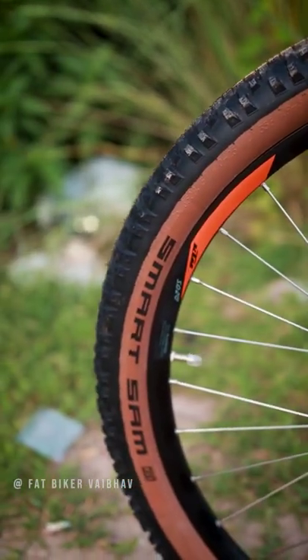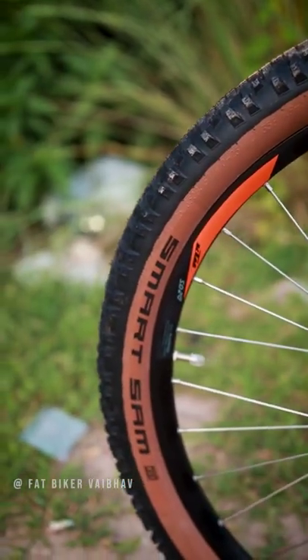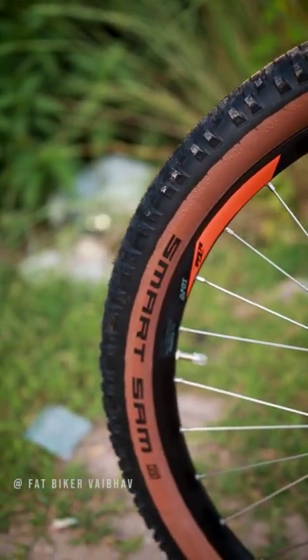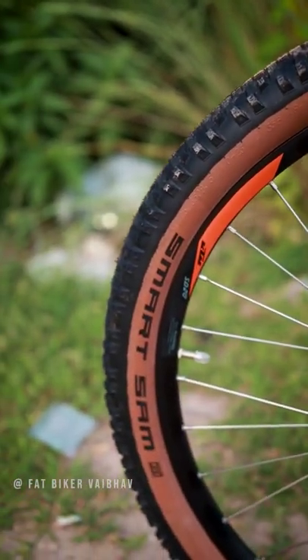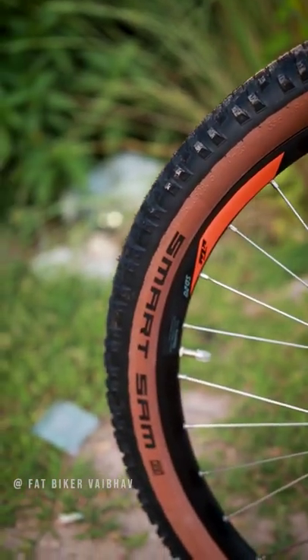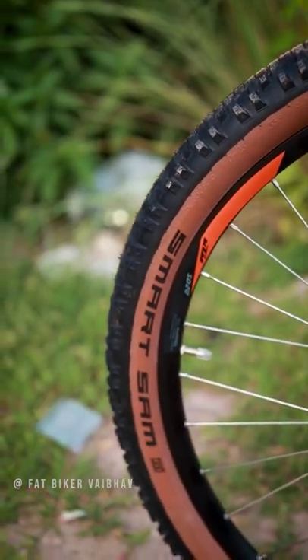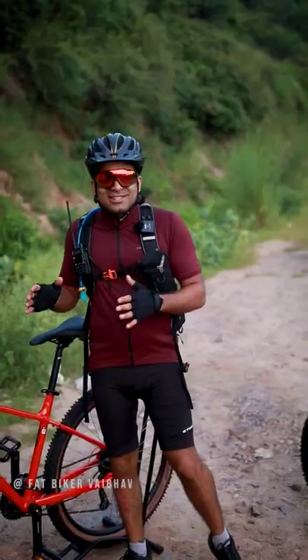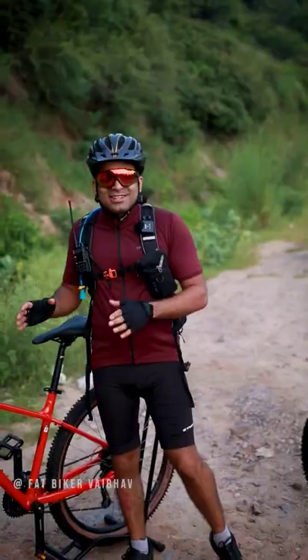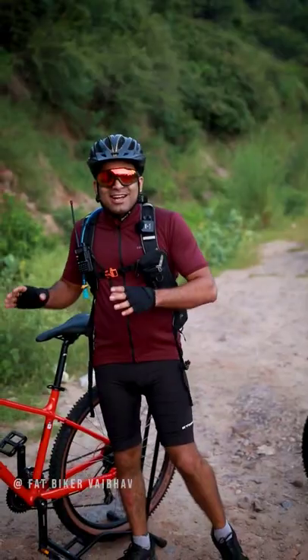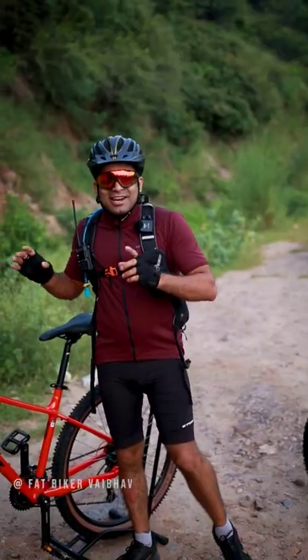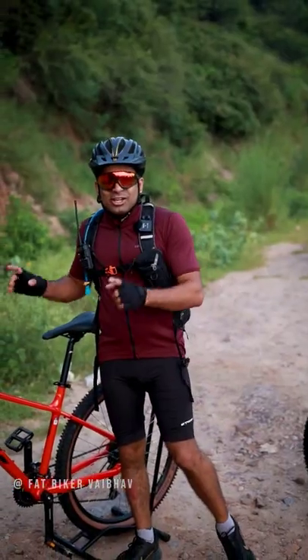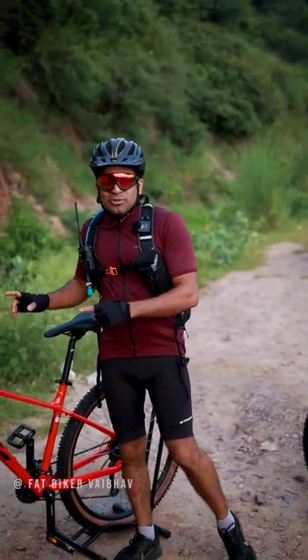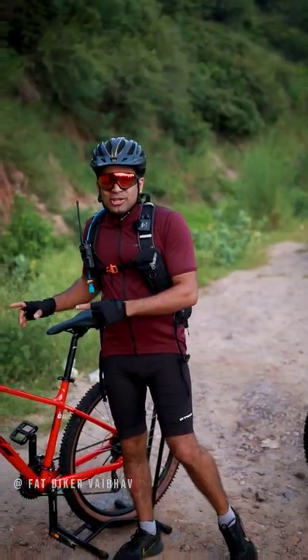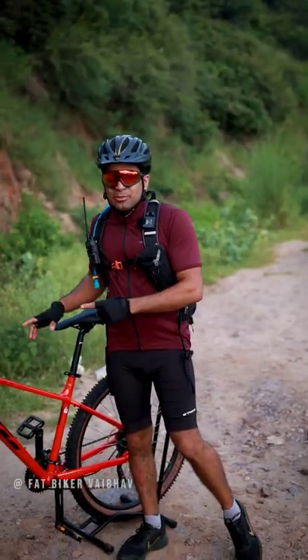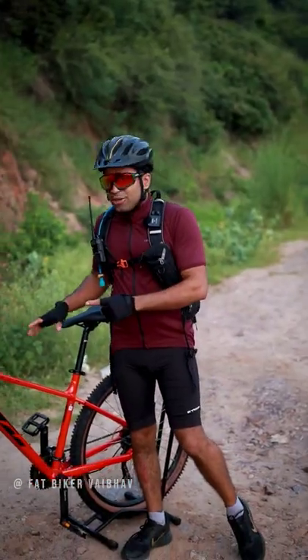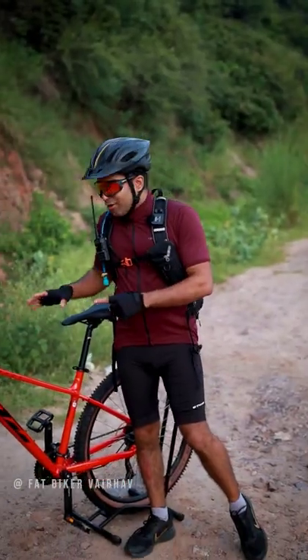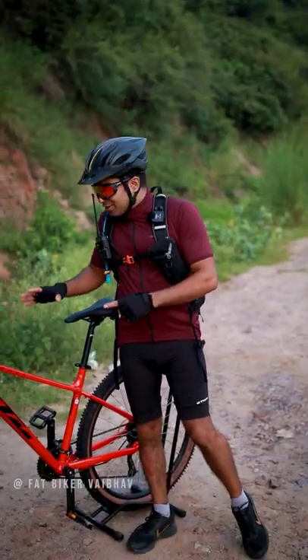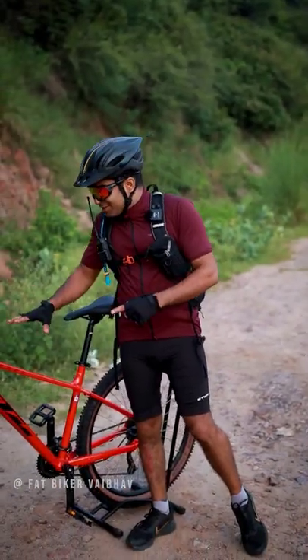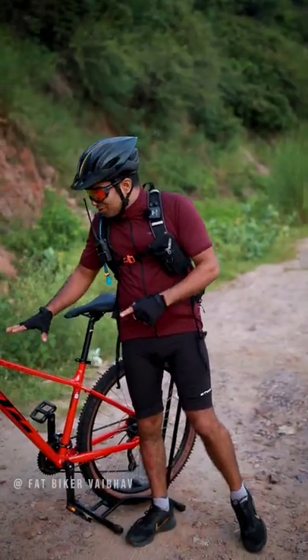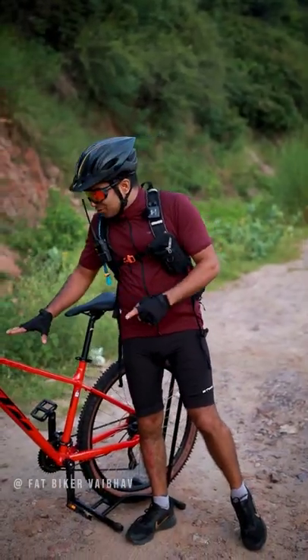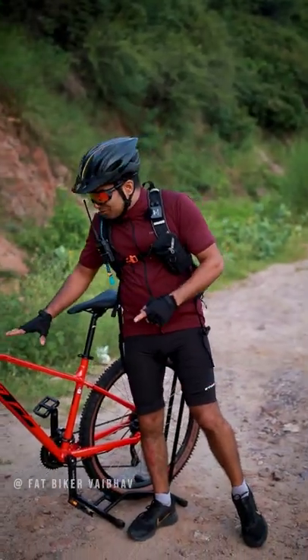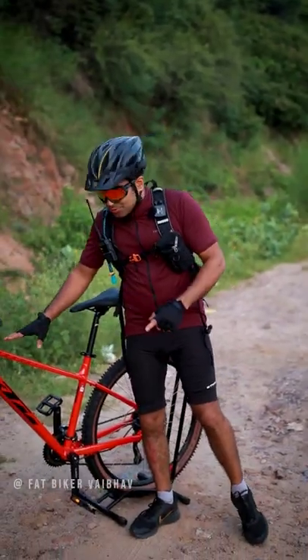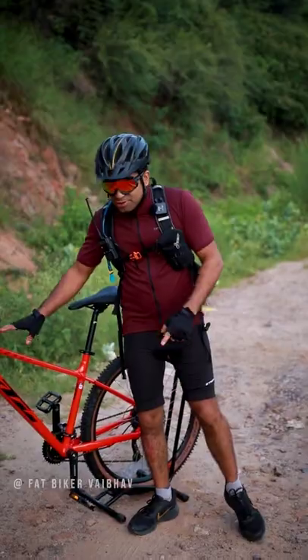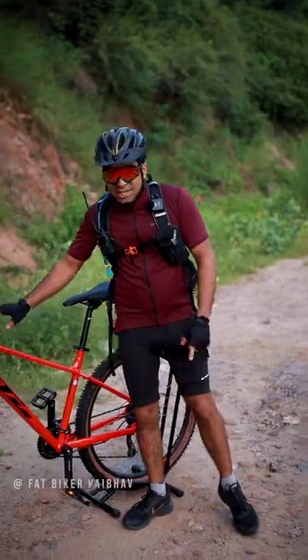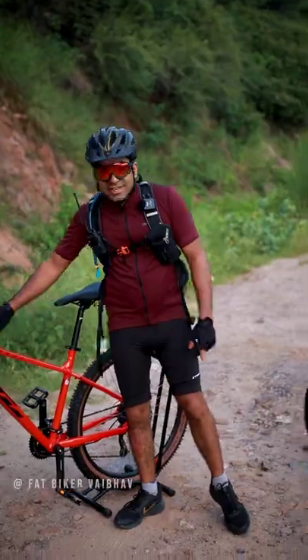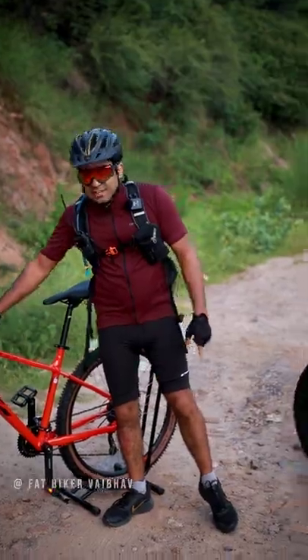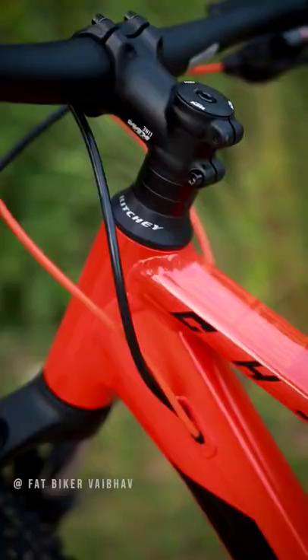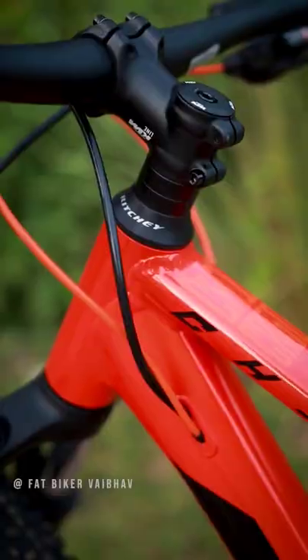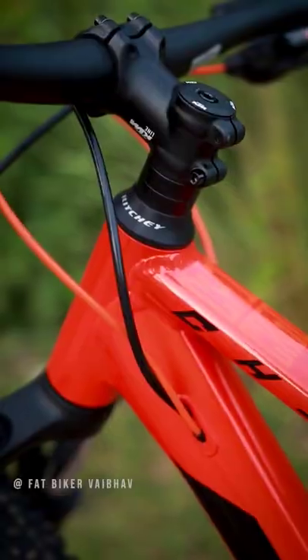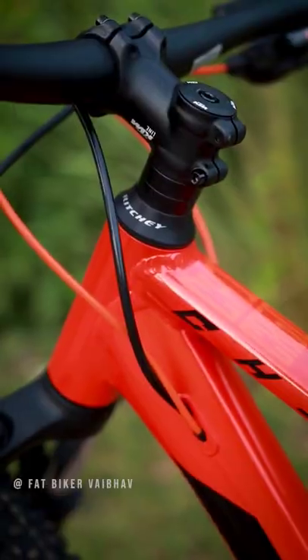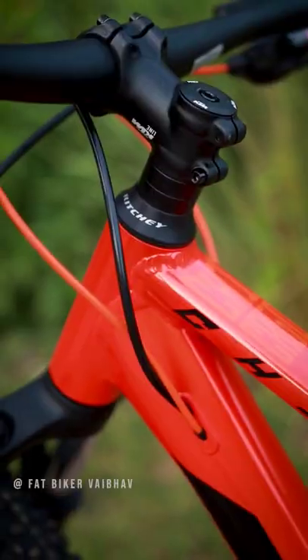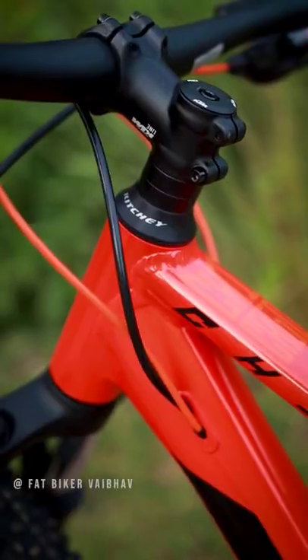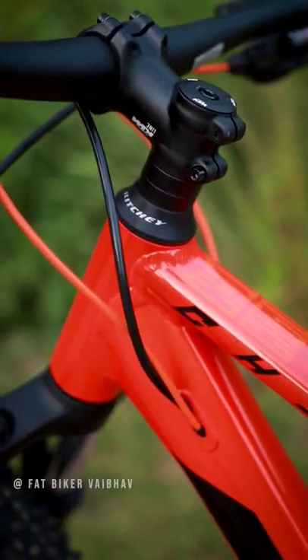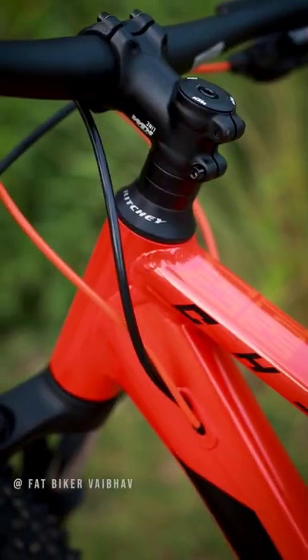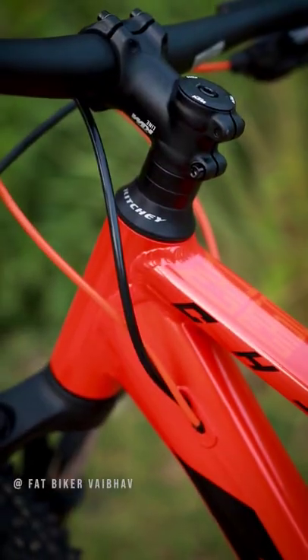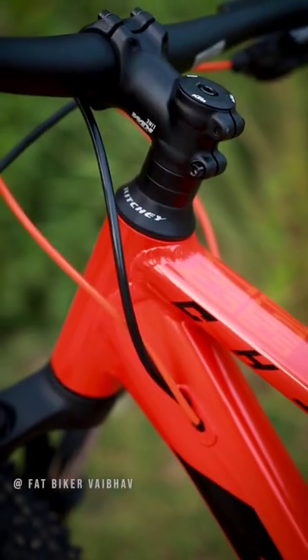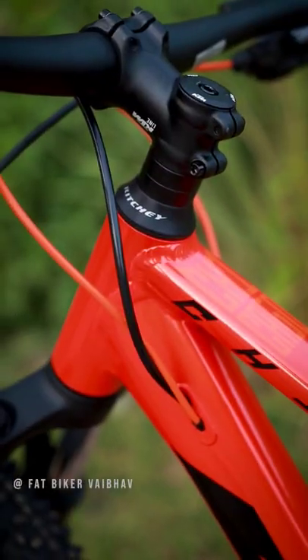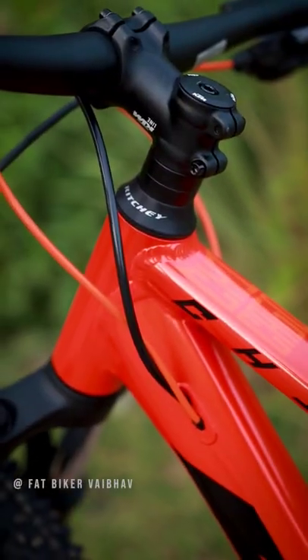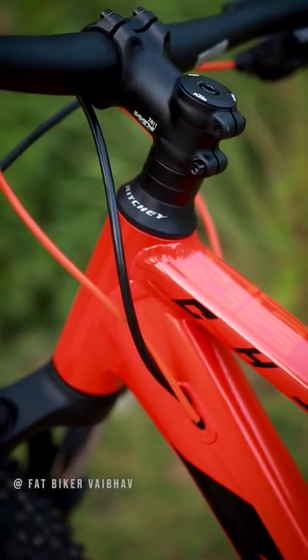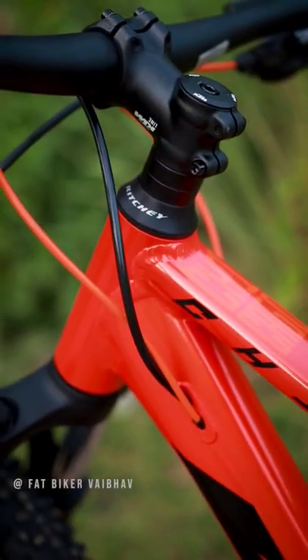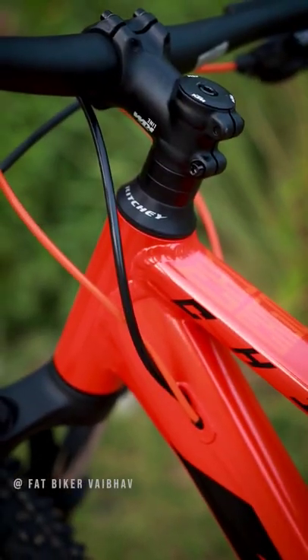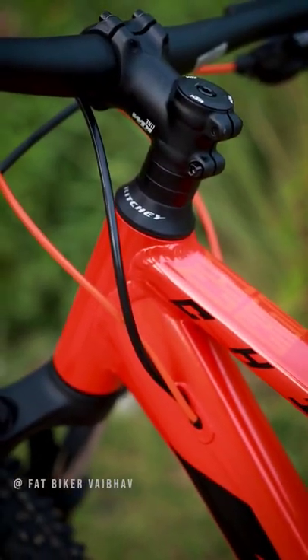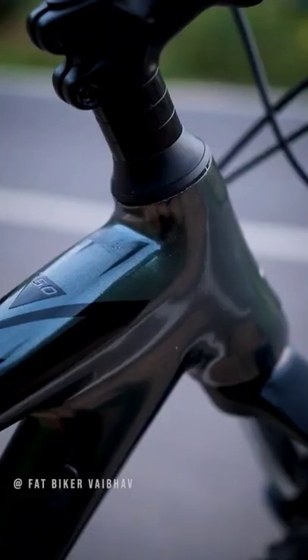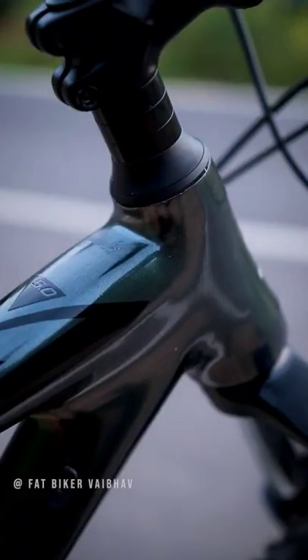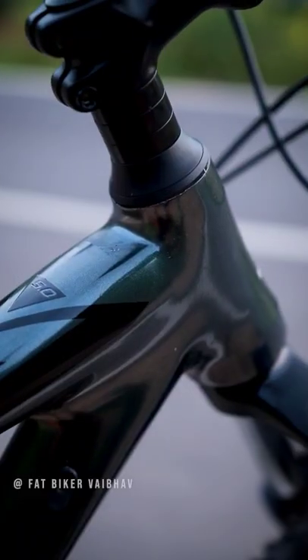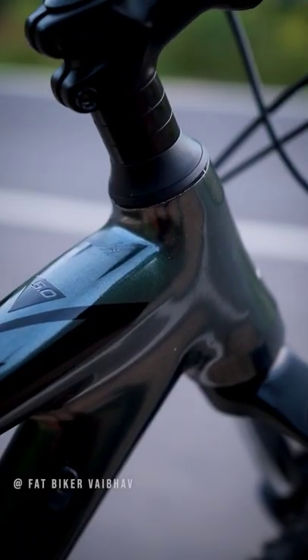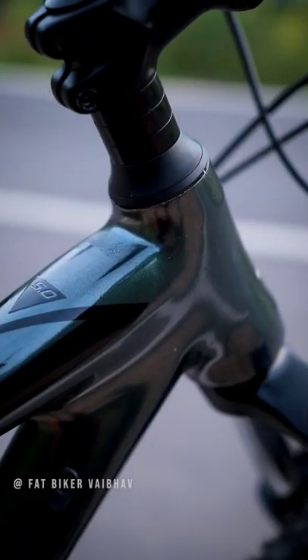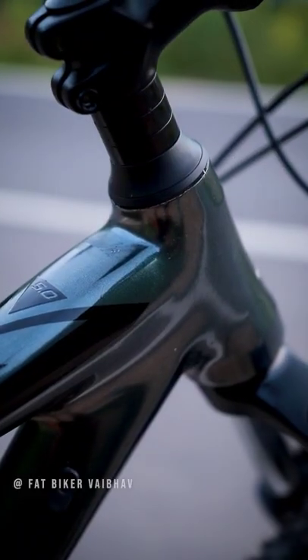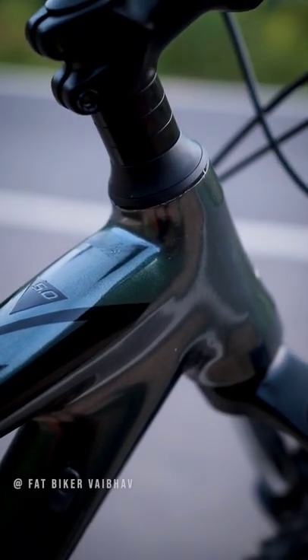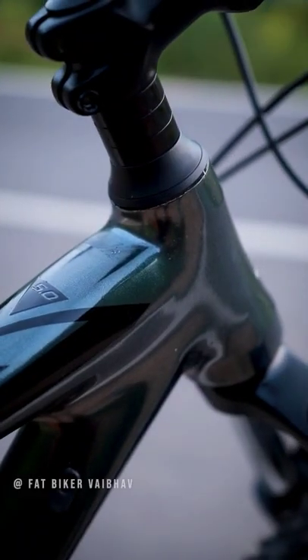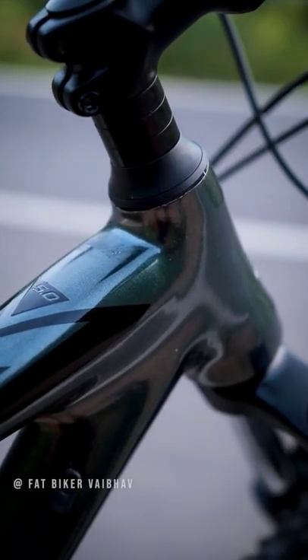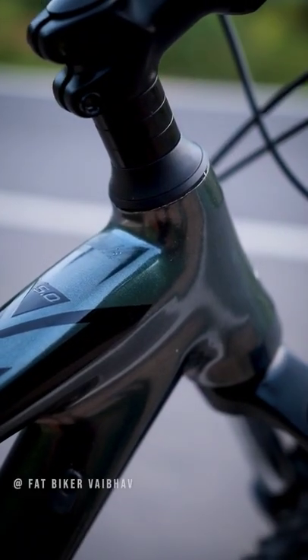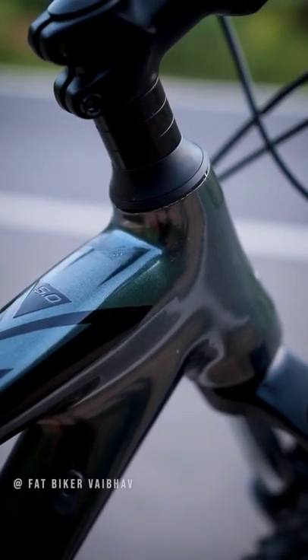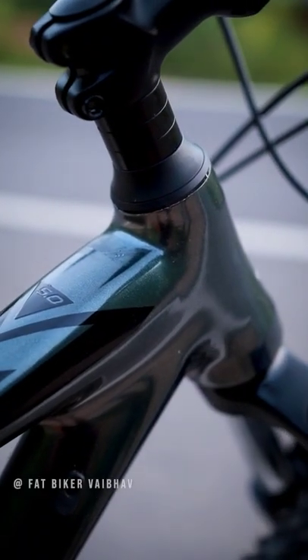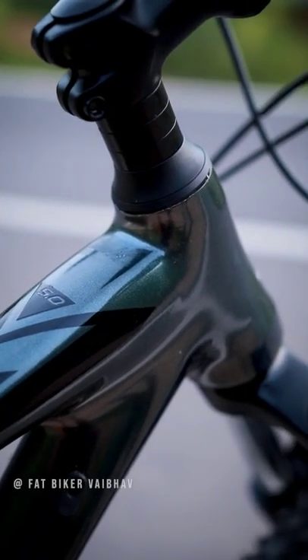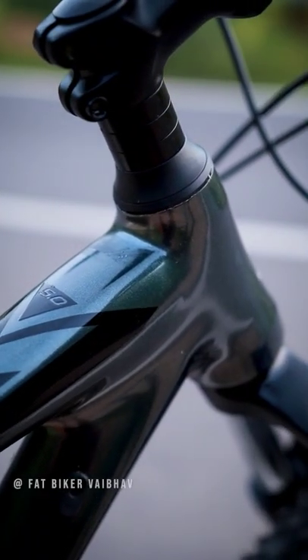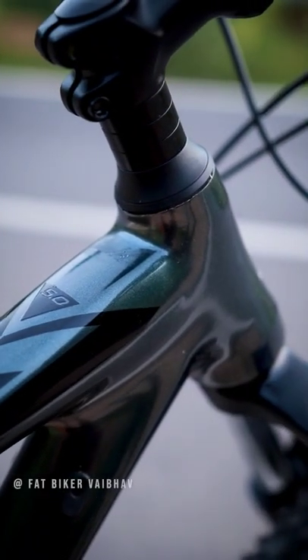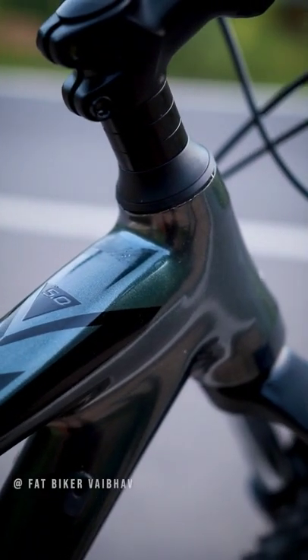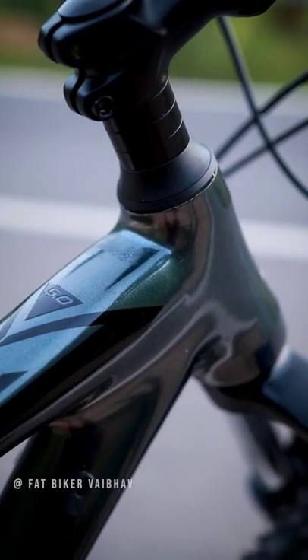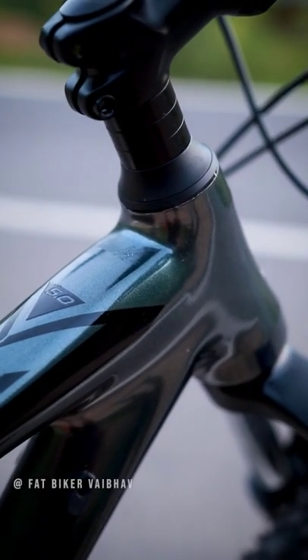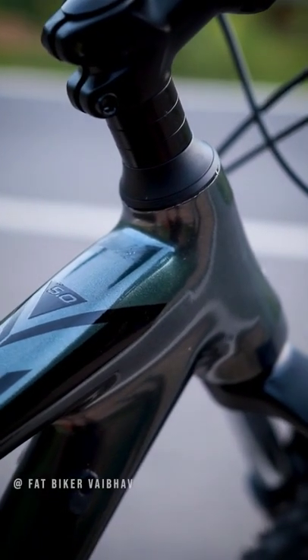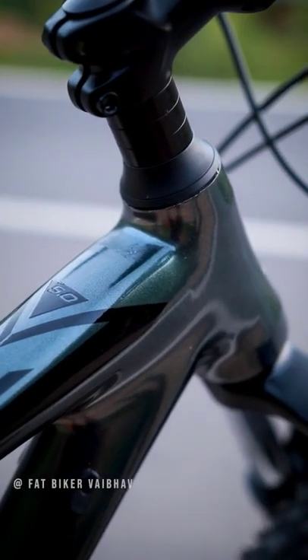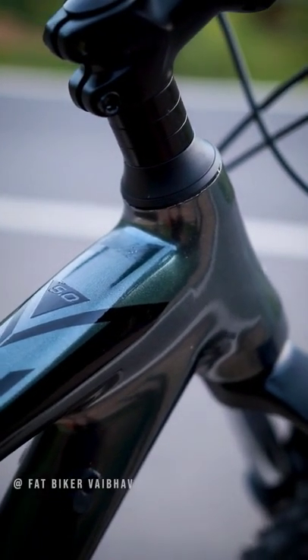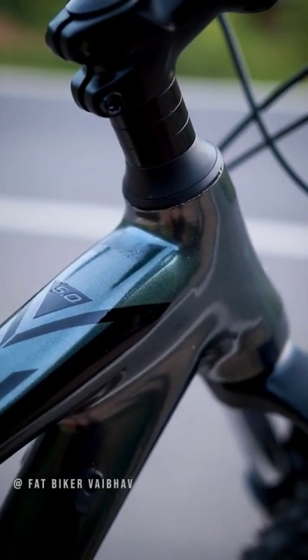The frames in both bicycles are aluminum alloy 6061, but you get a different welding finish. The Detroit has a smoother finish.